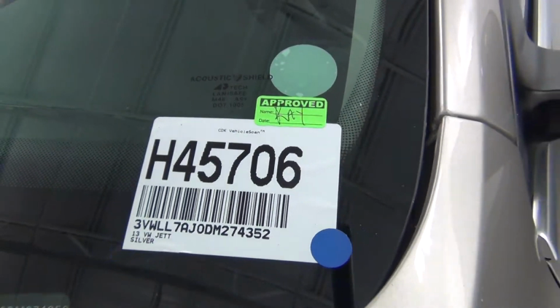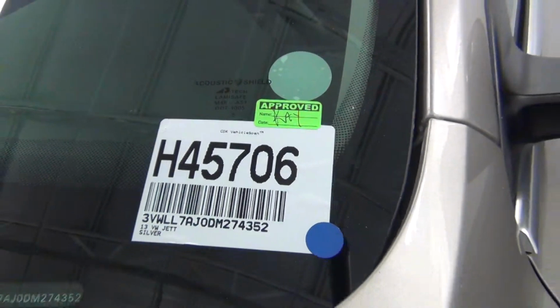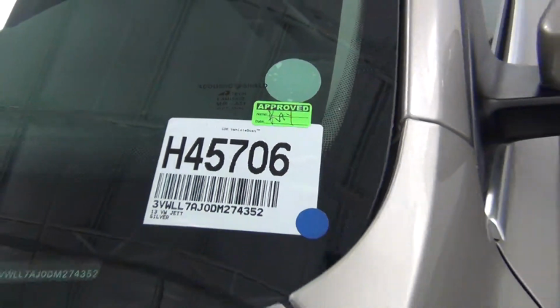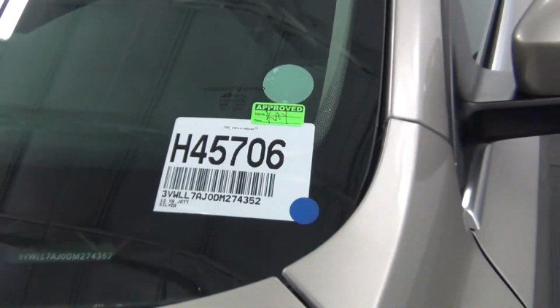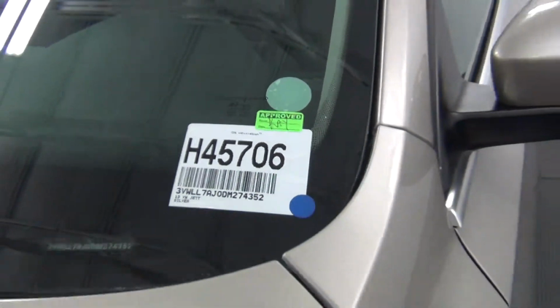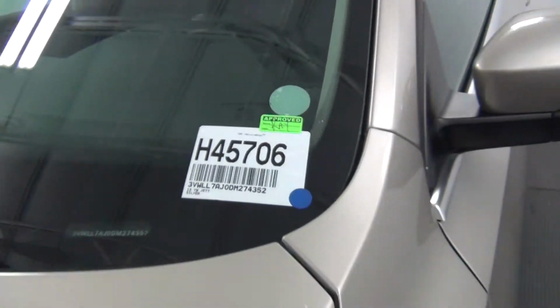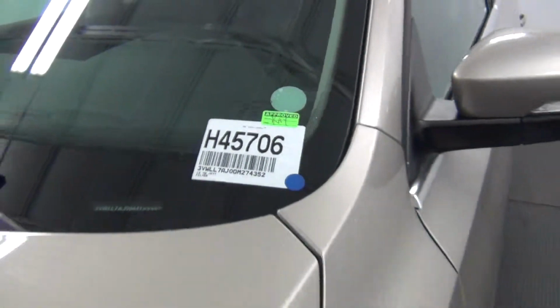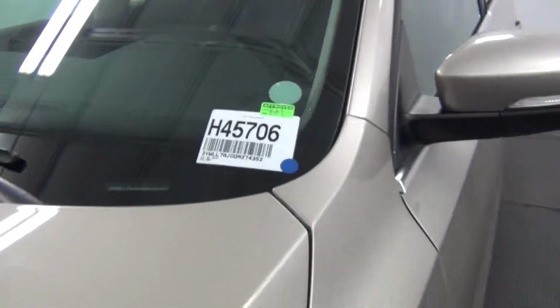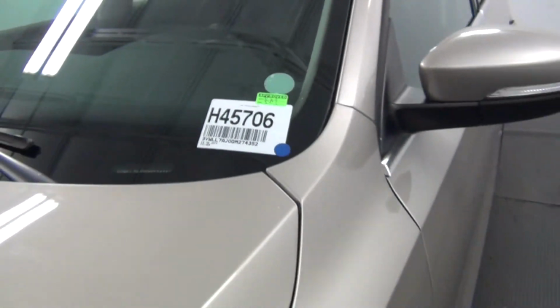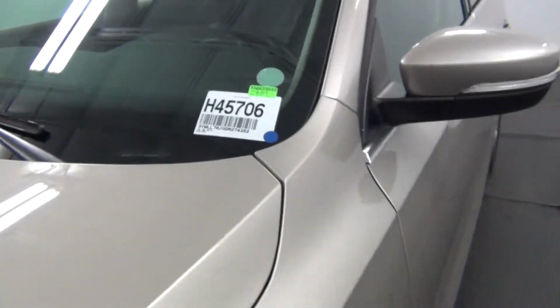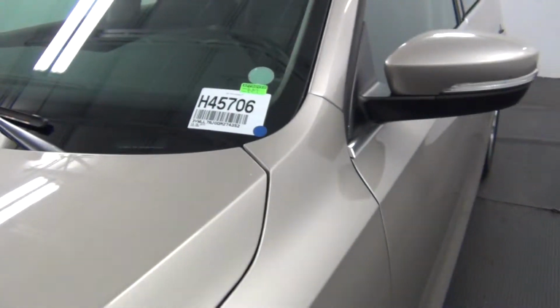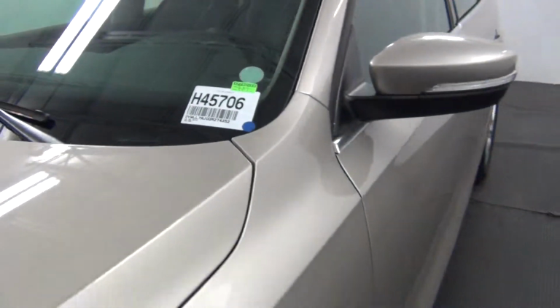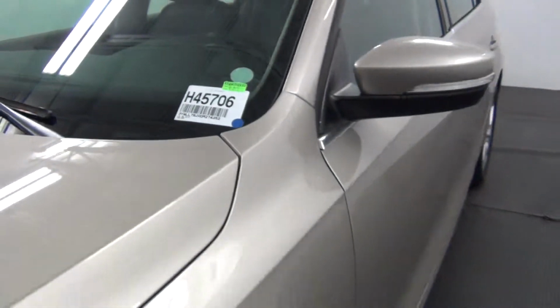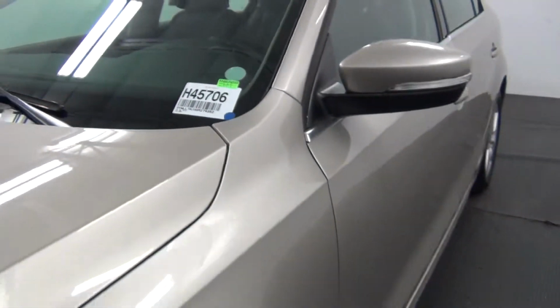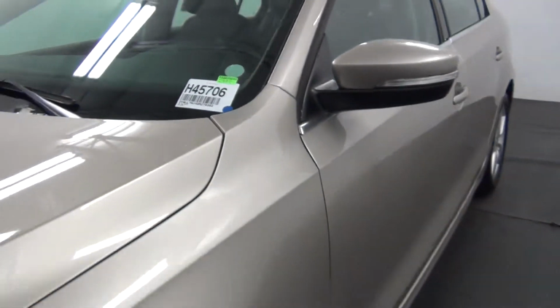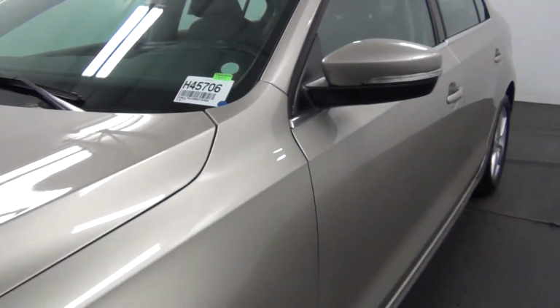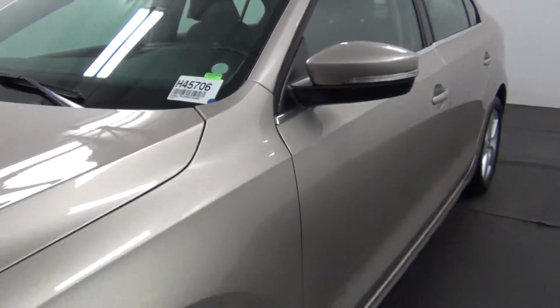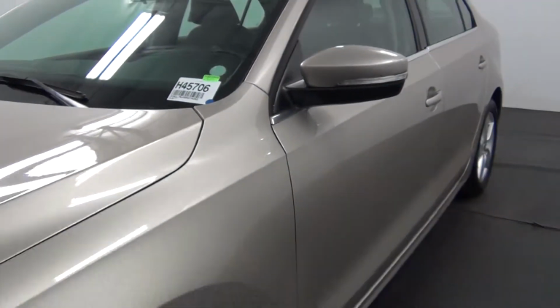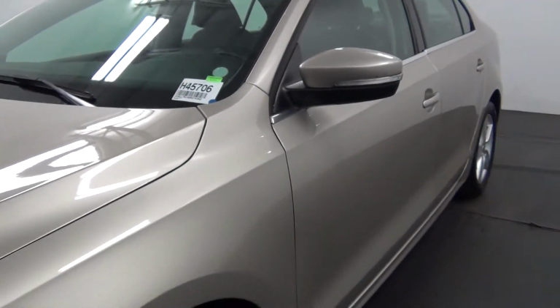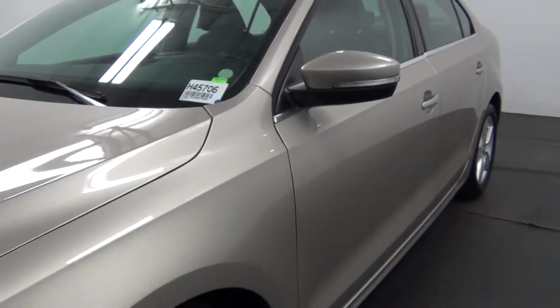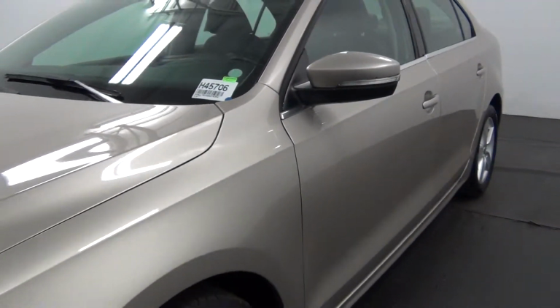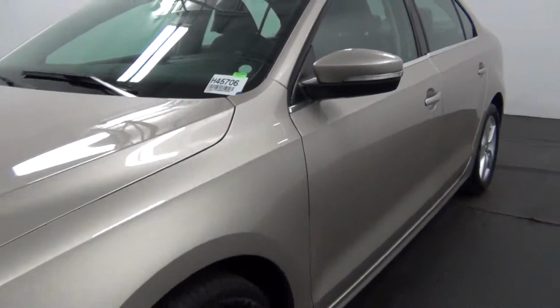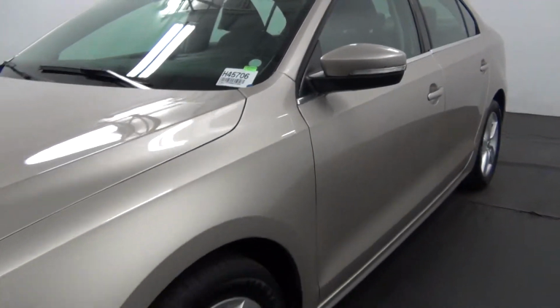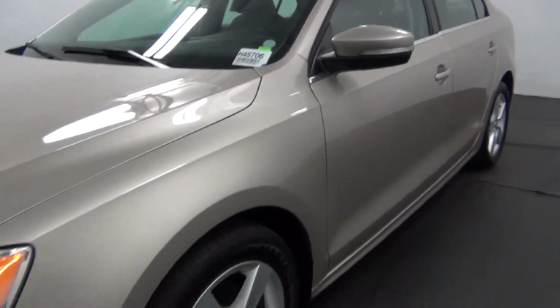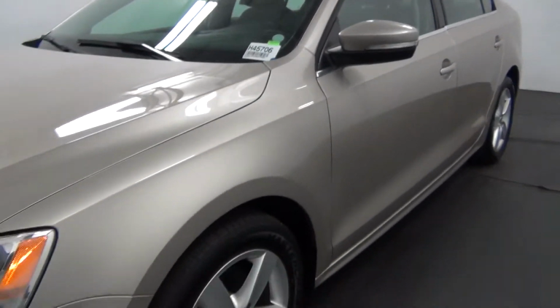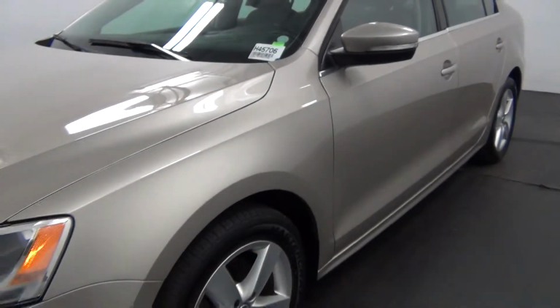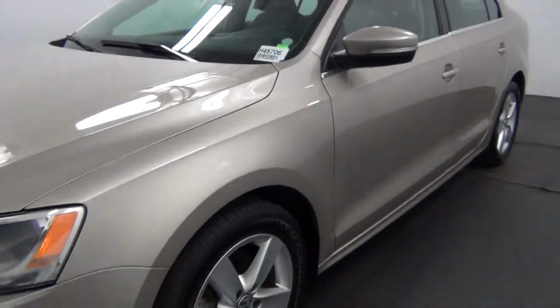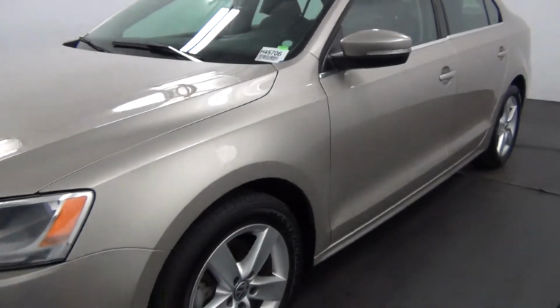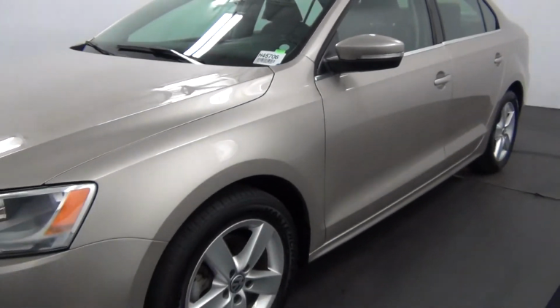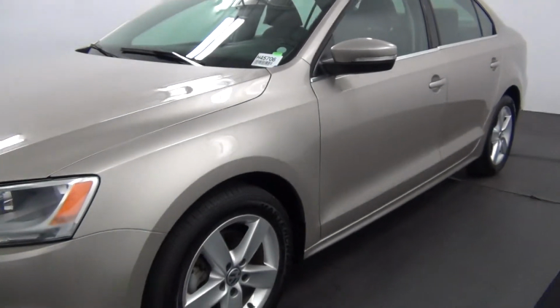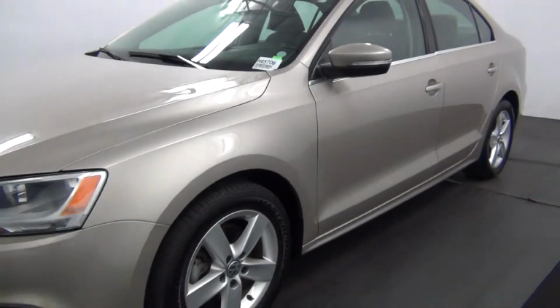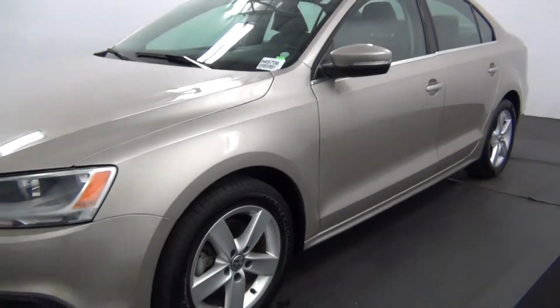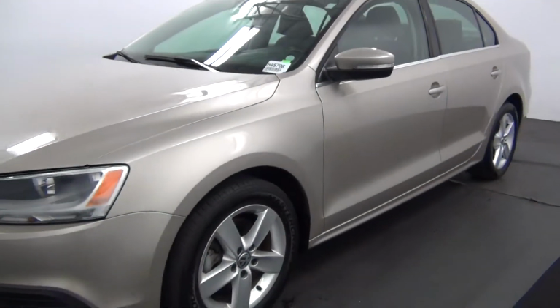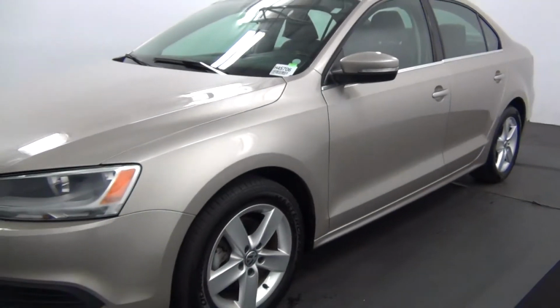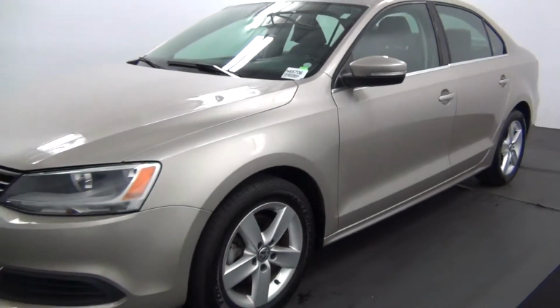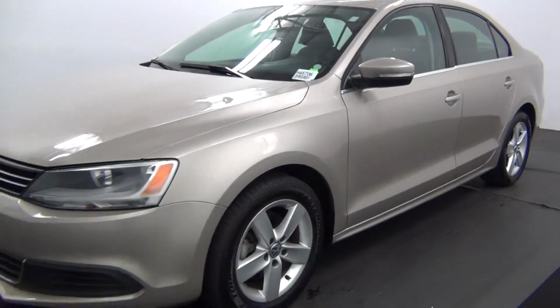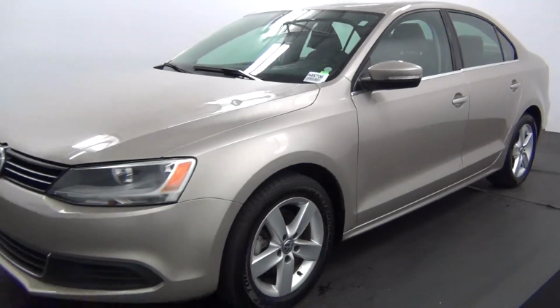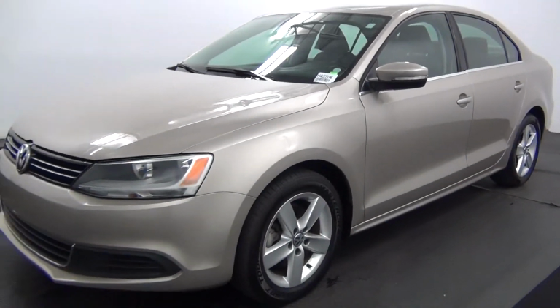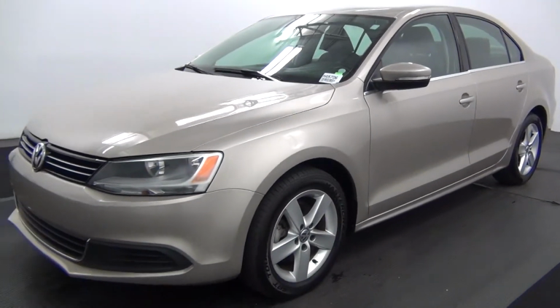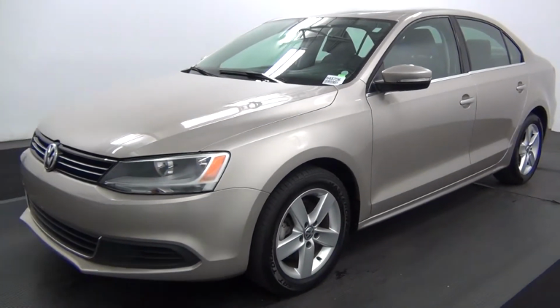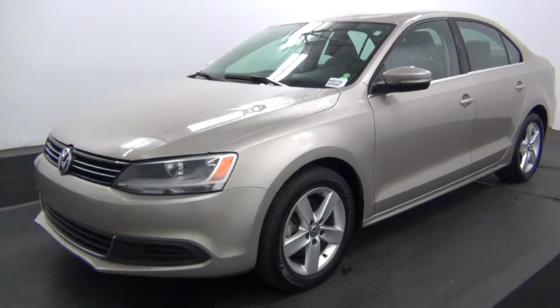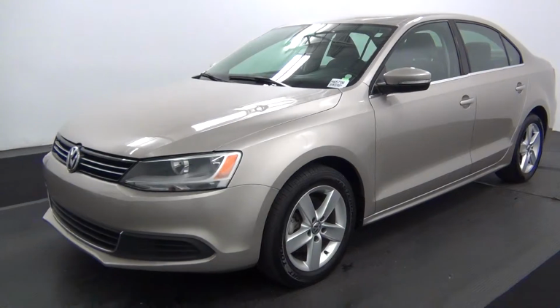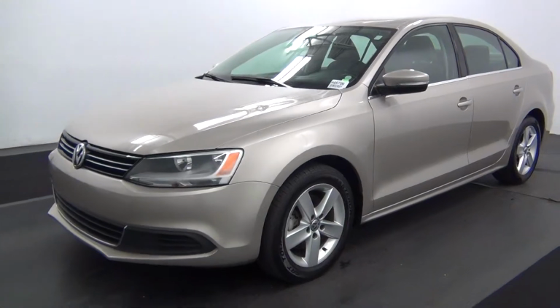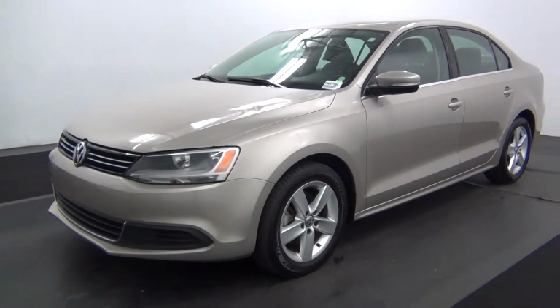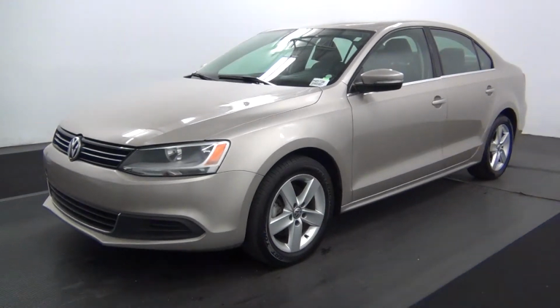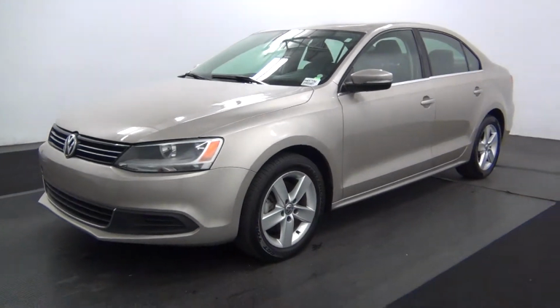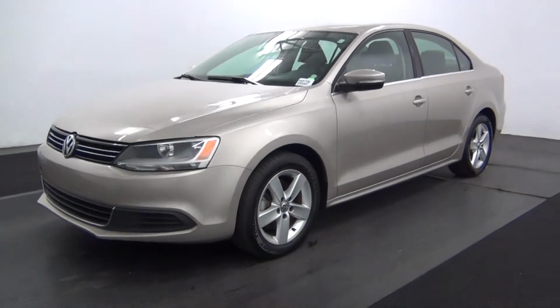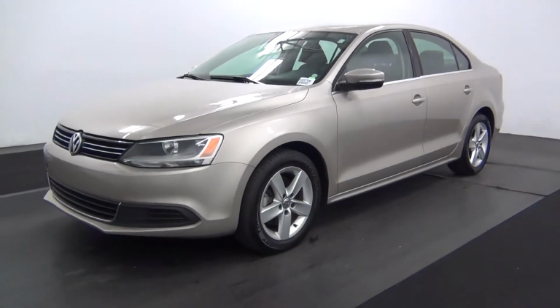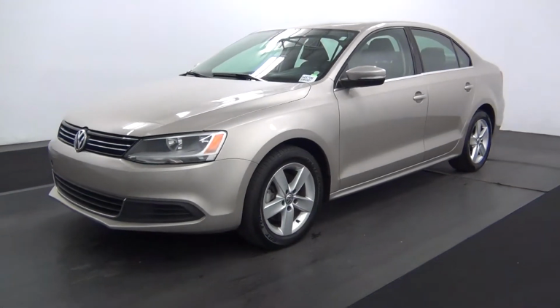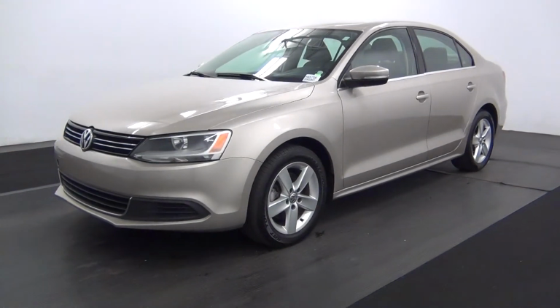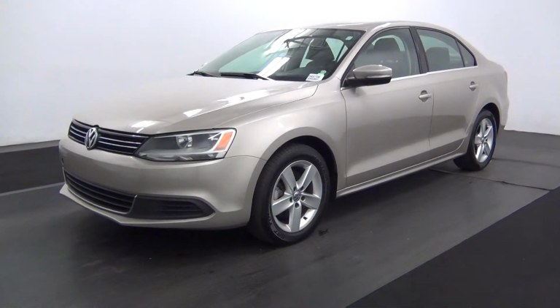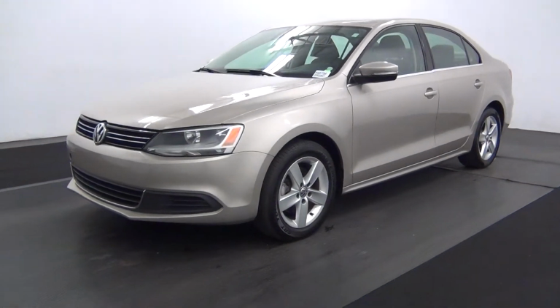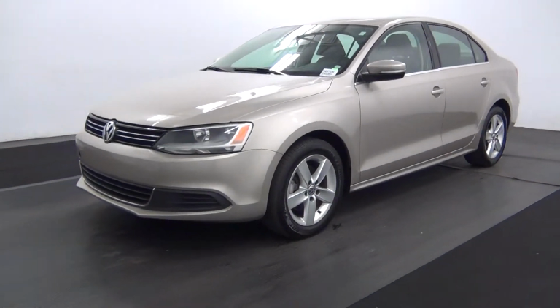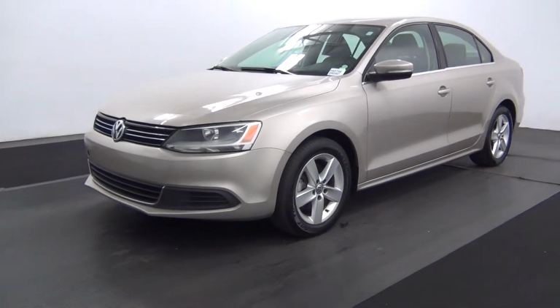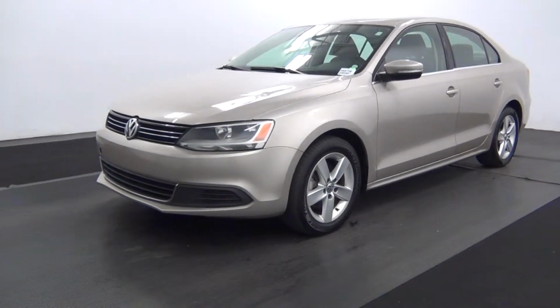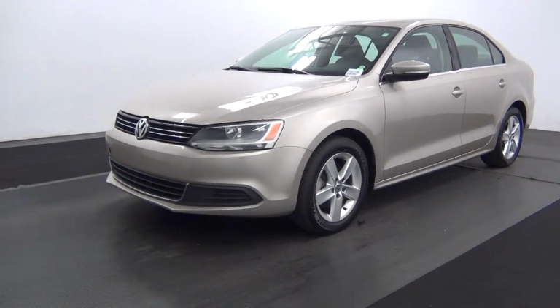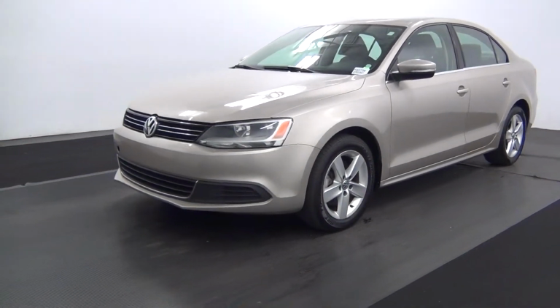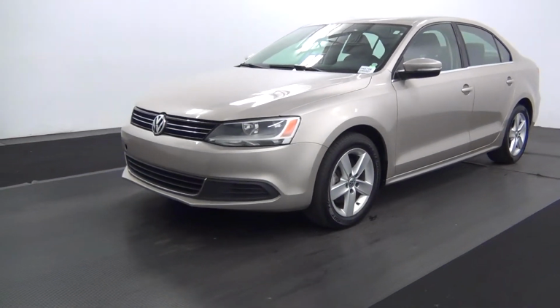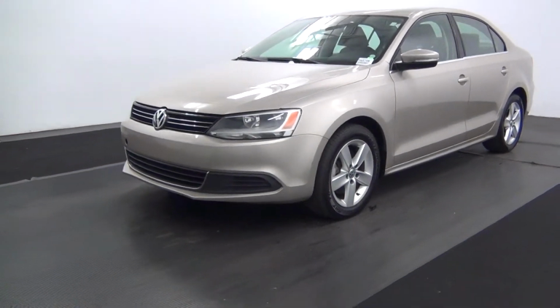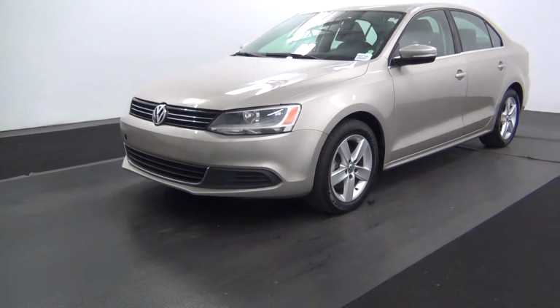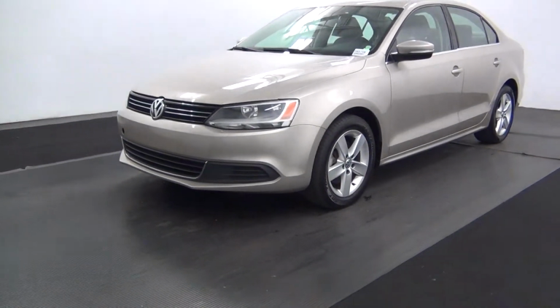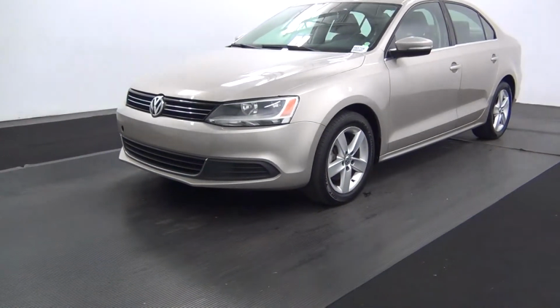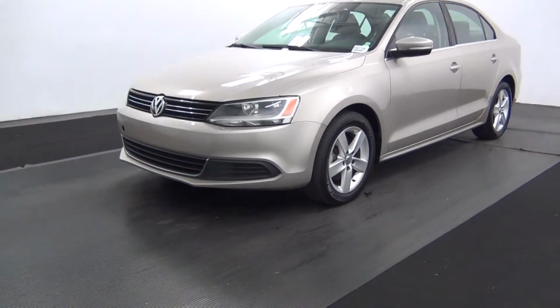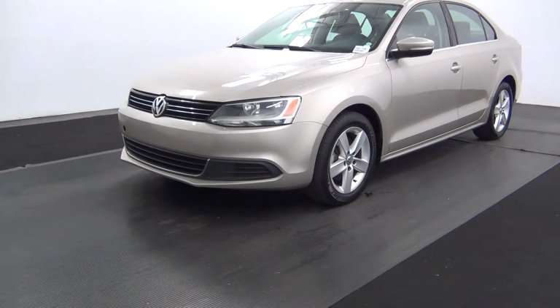Hello. Today will be a walk around the 2013 Volkswagen Jetta. Stock number H45706.